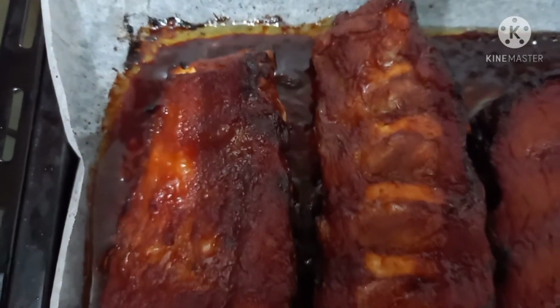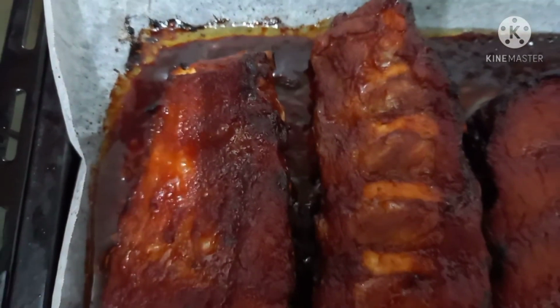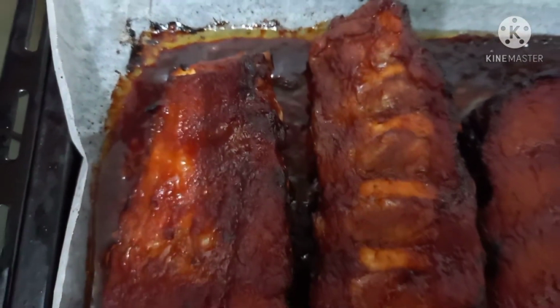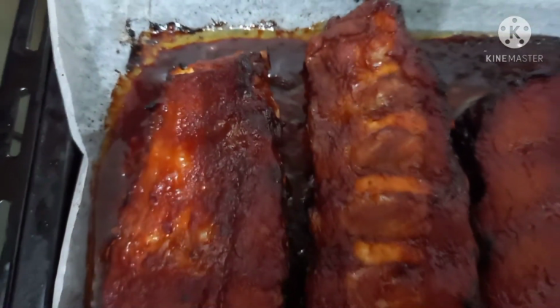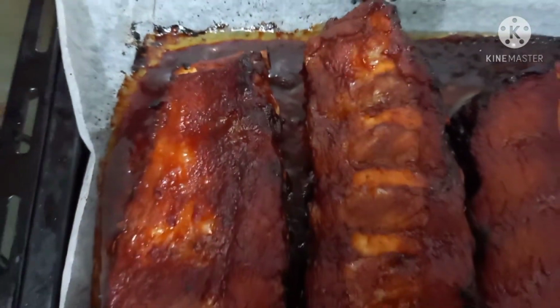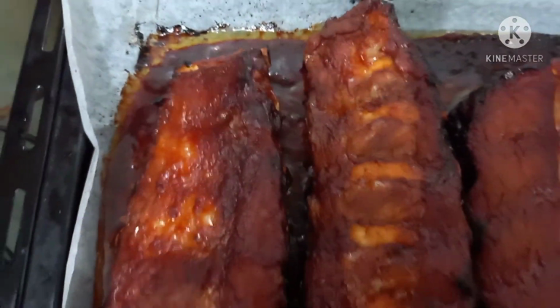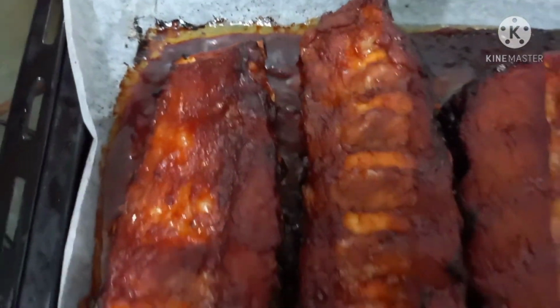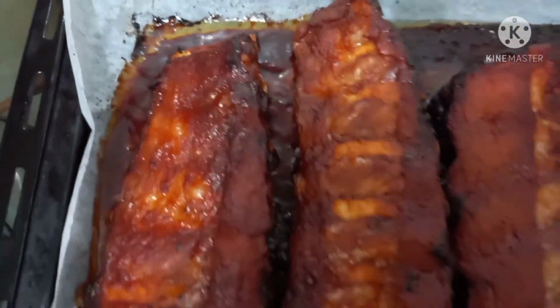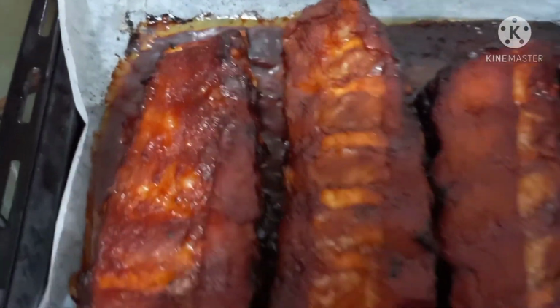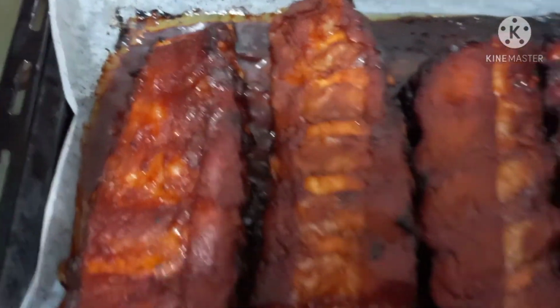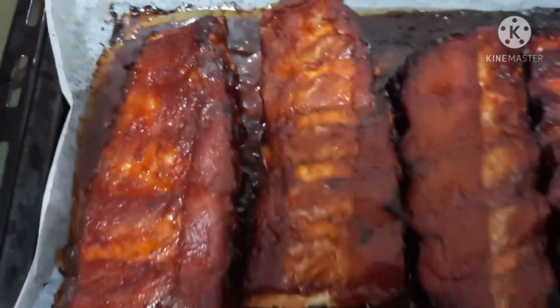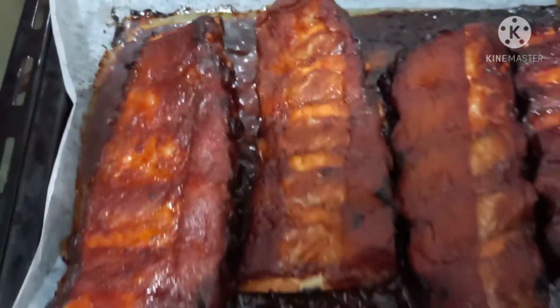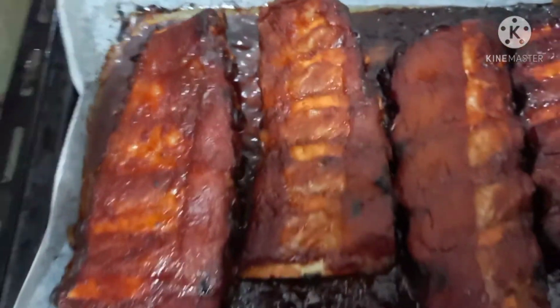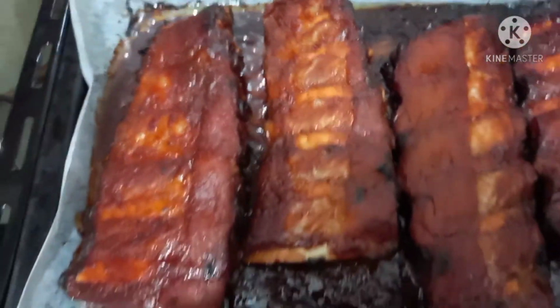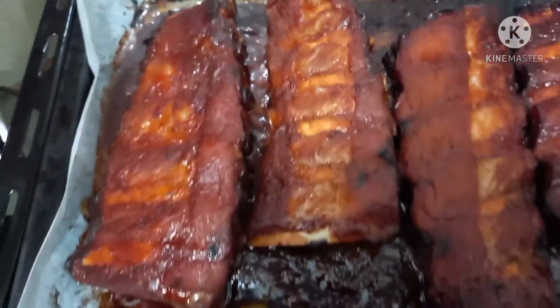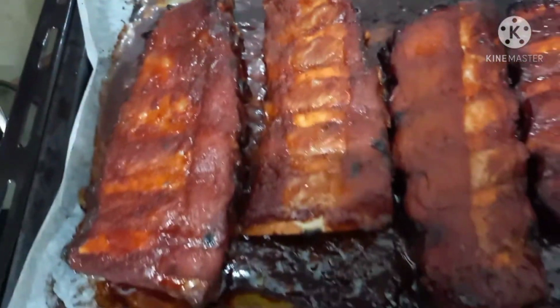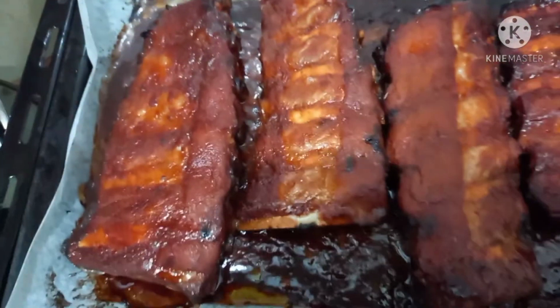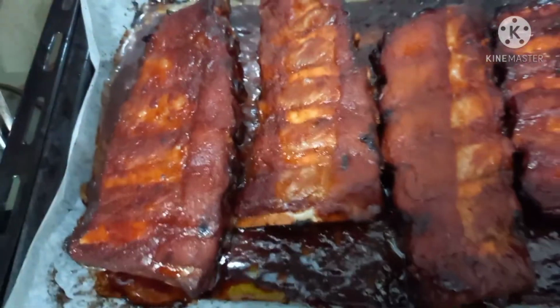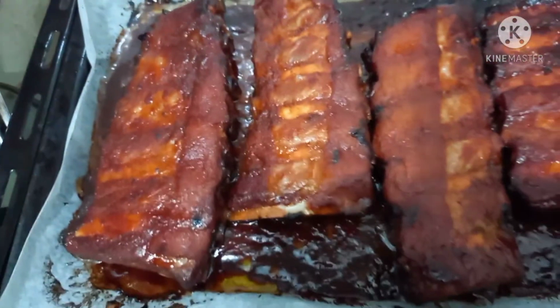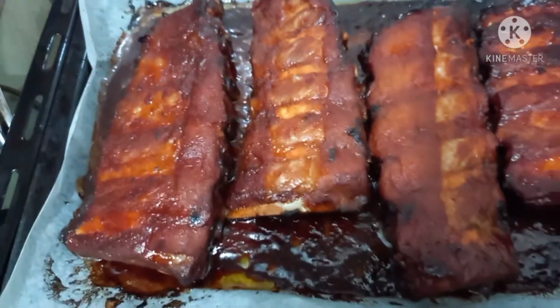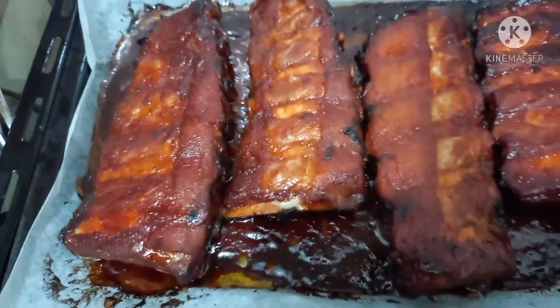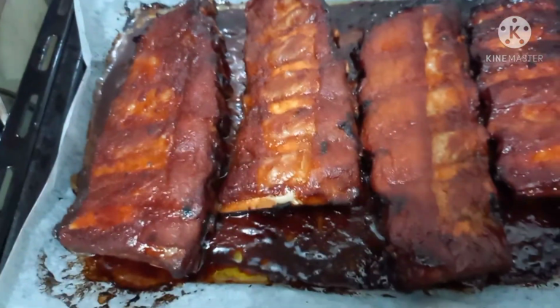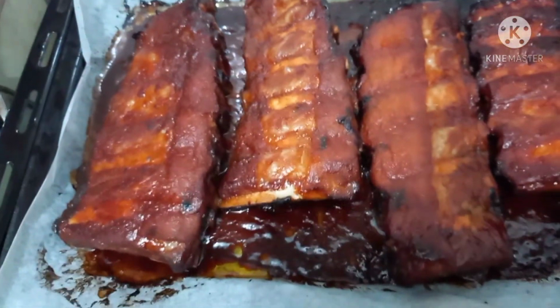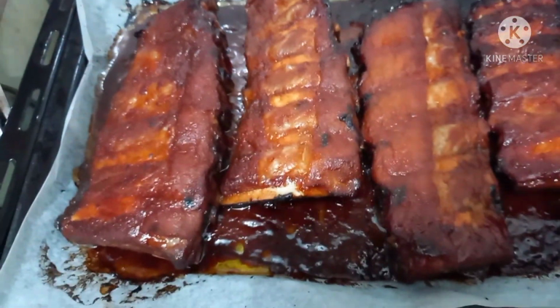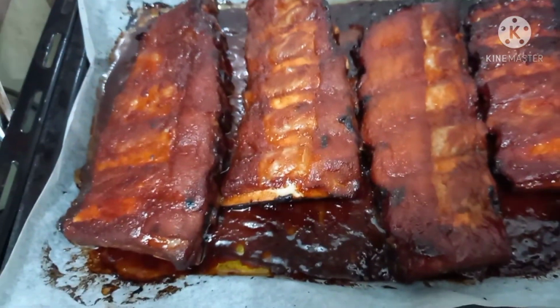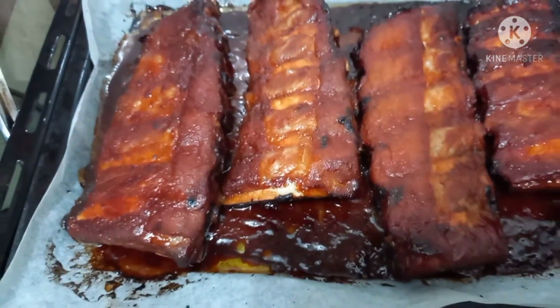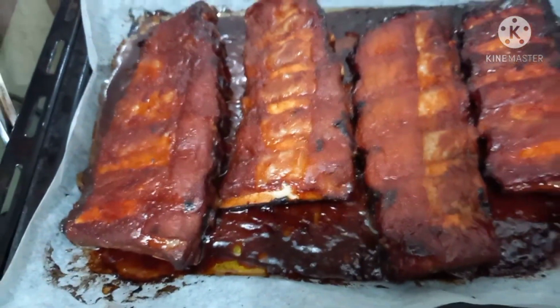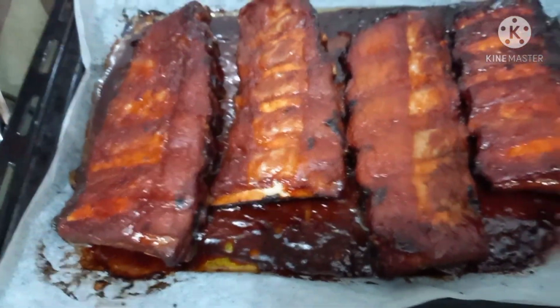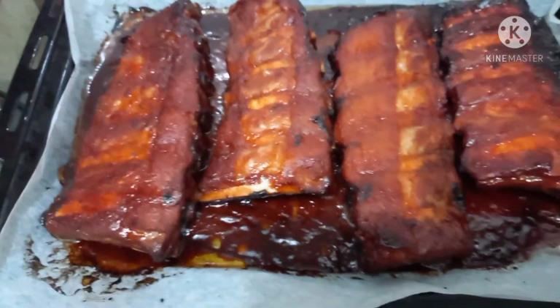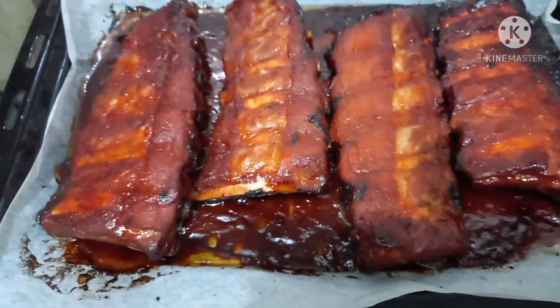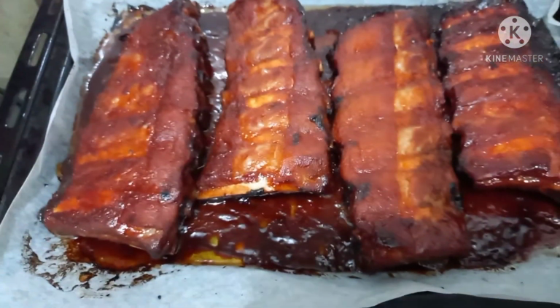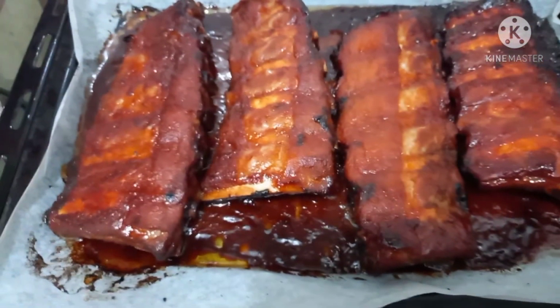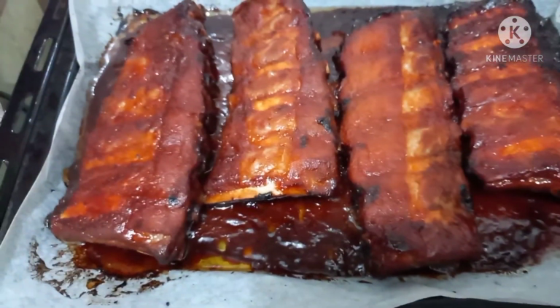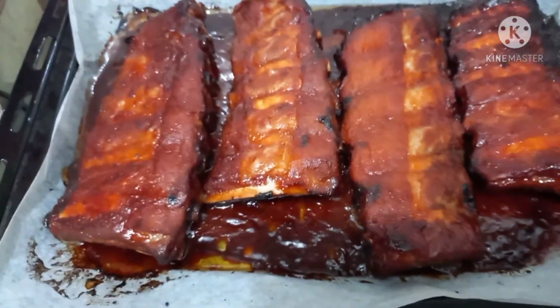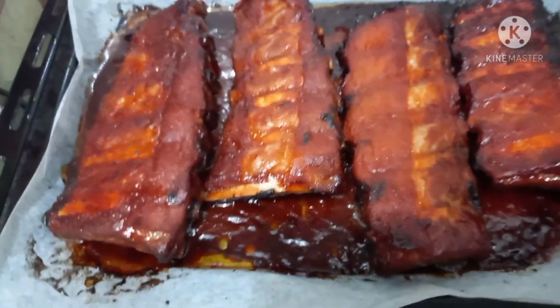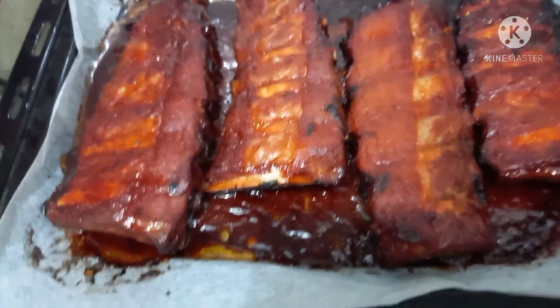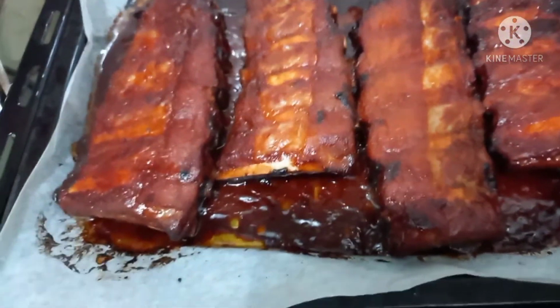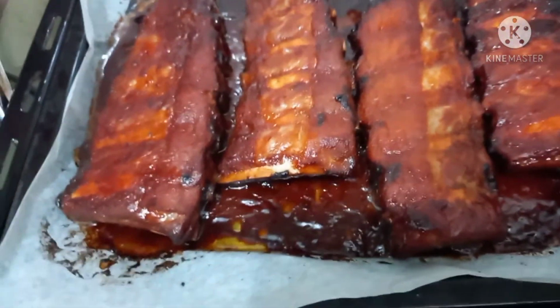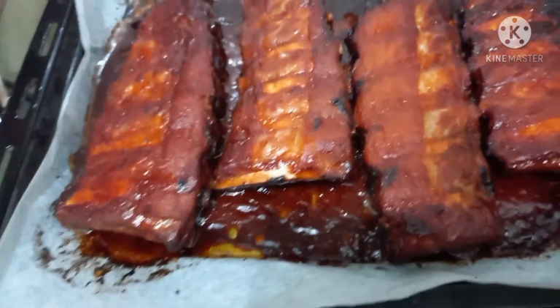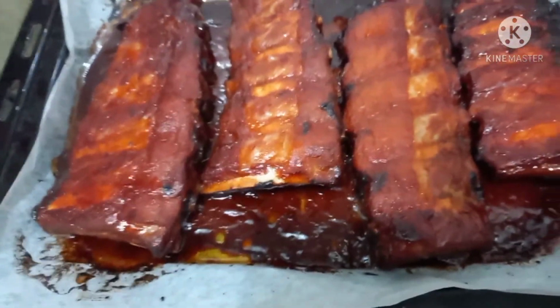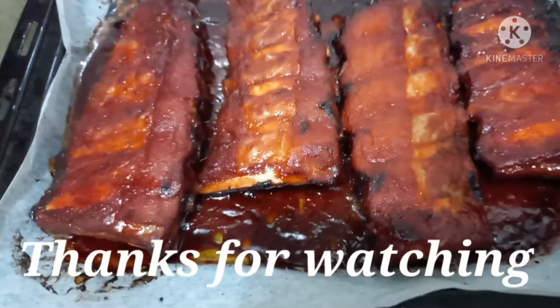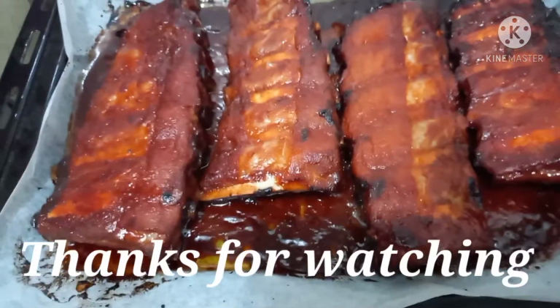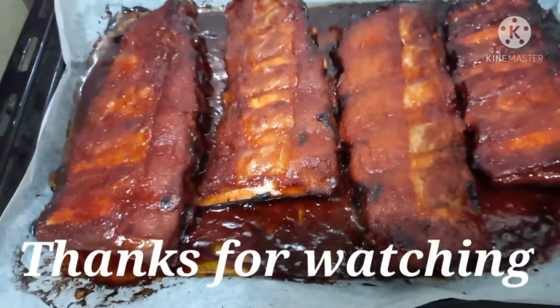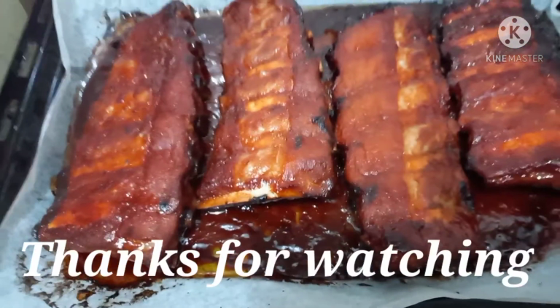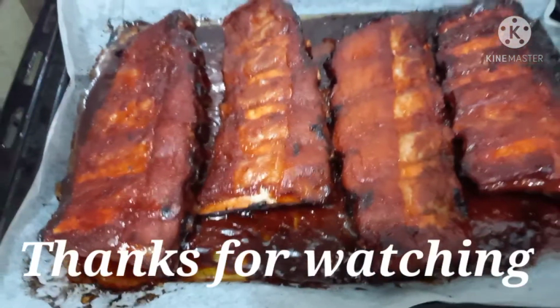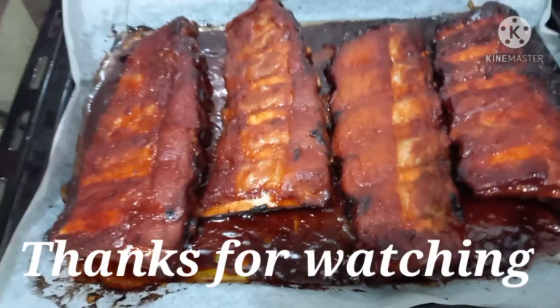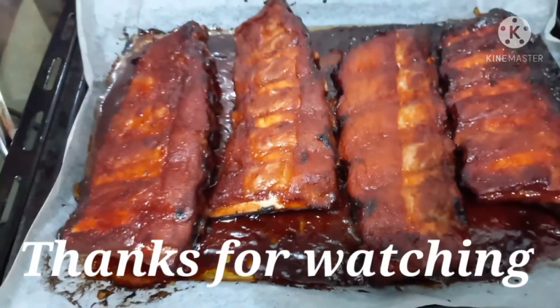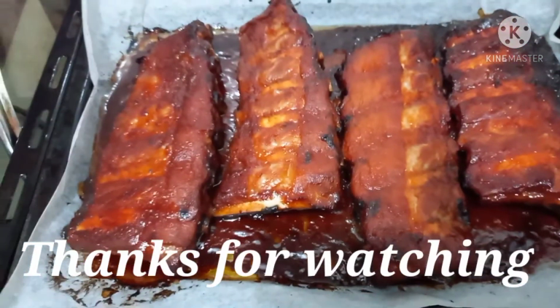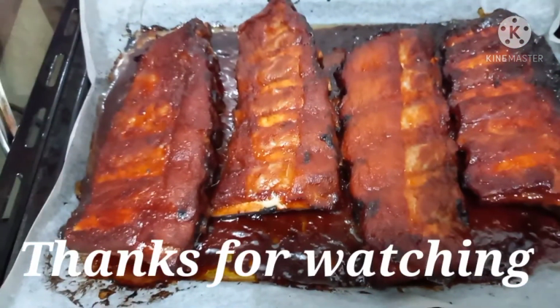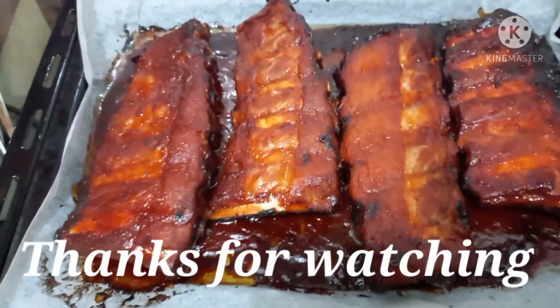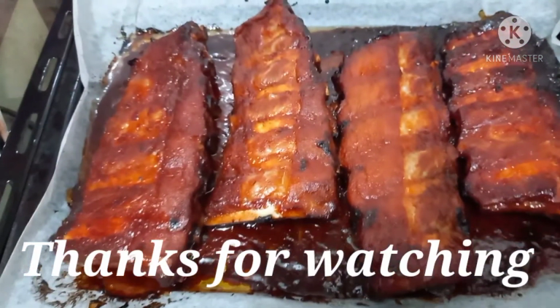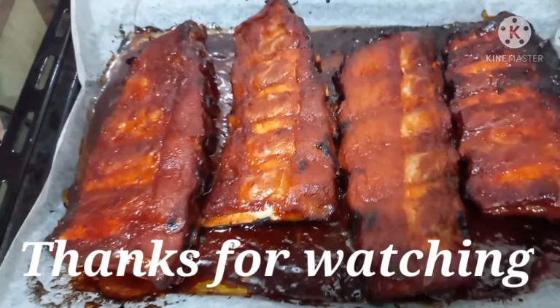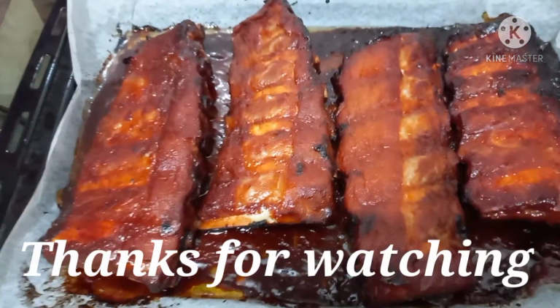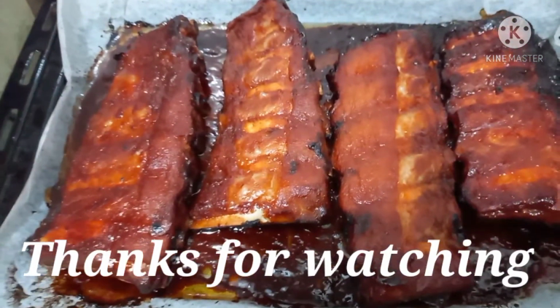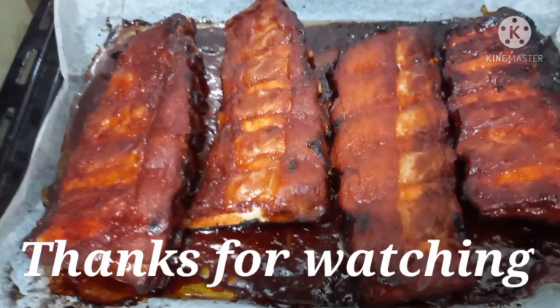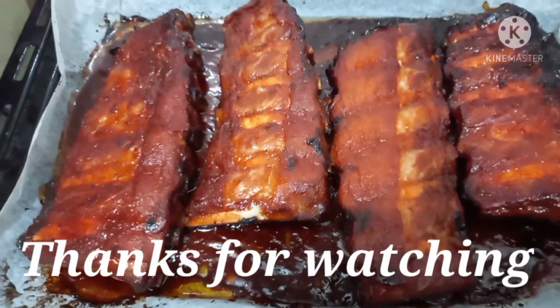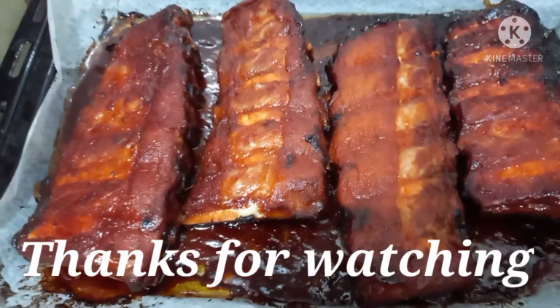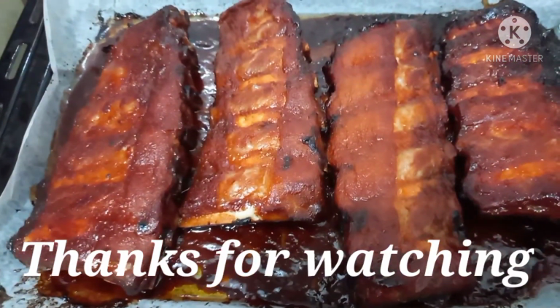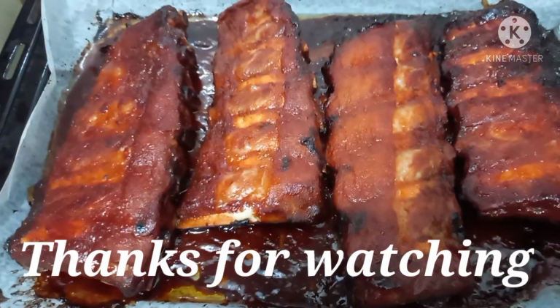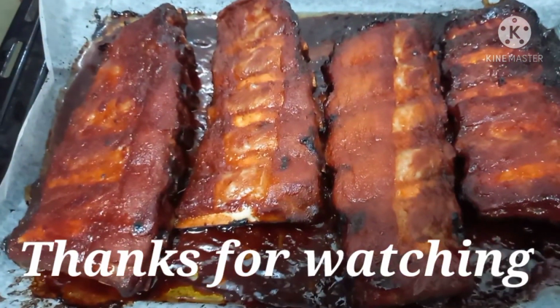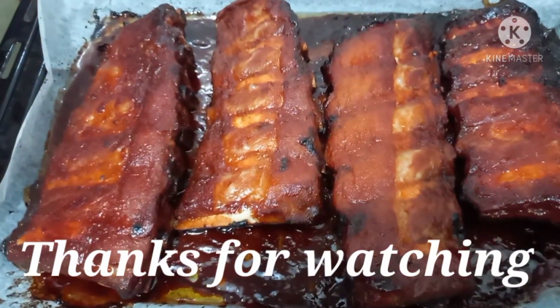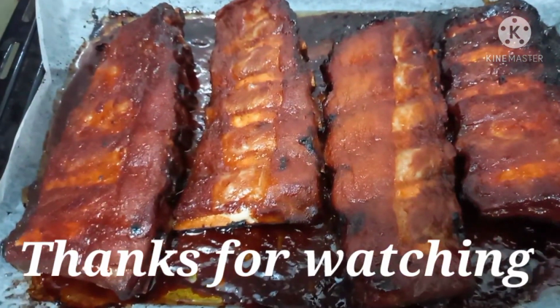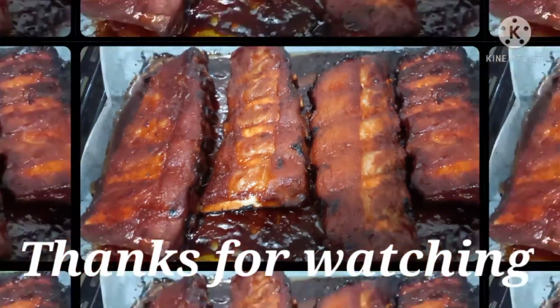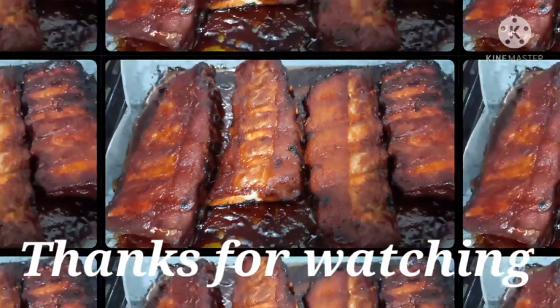We'll just pour on top the sauce over the ribs. Enjoy — thanks for watching!